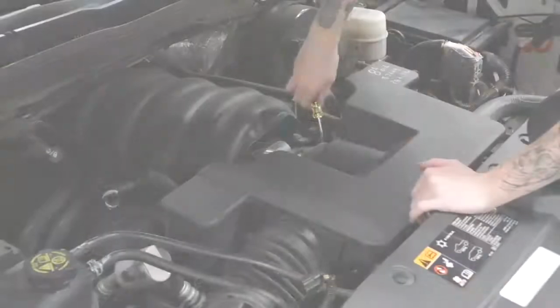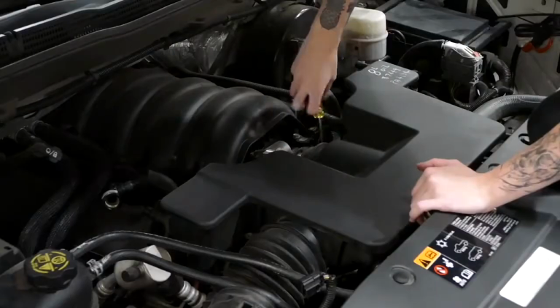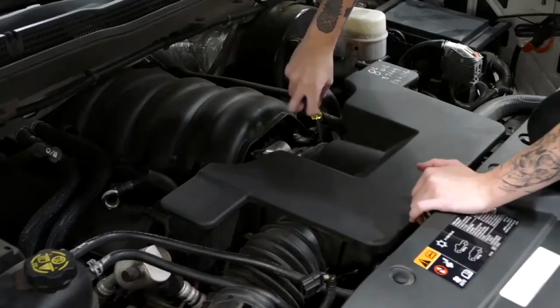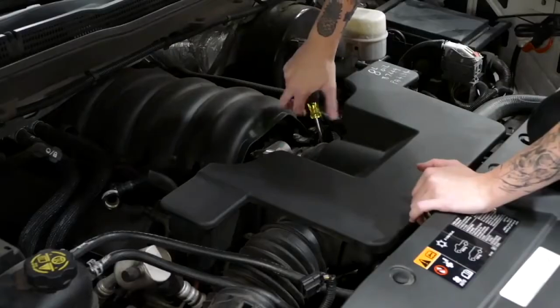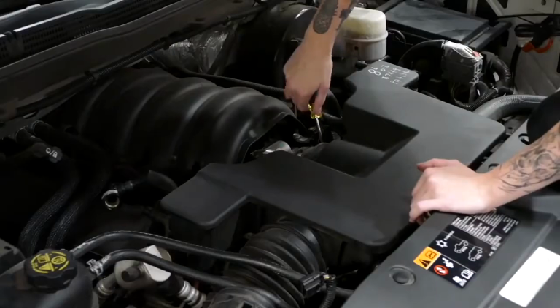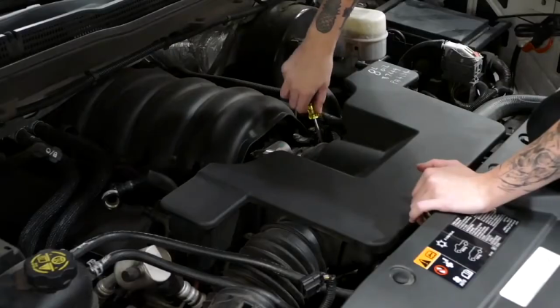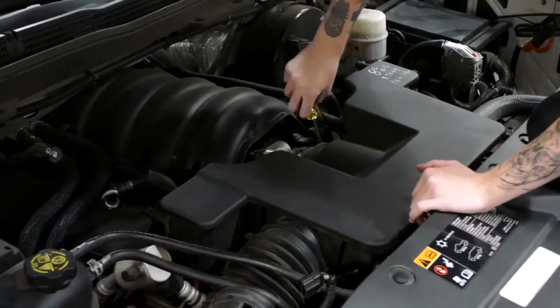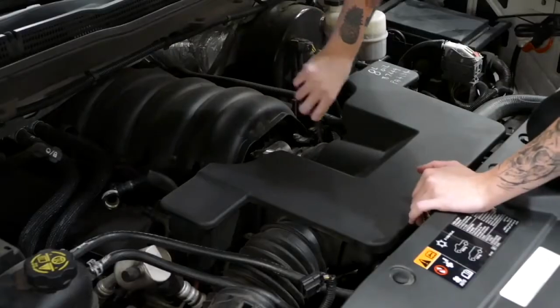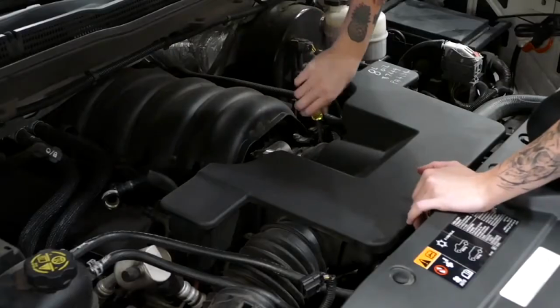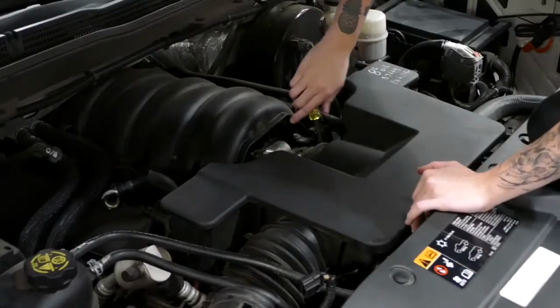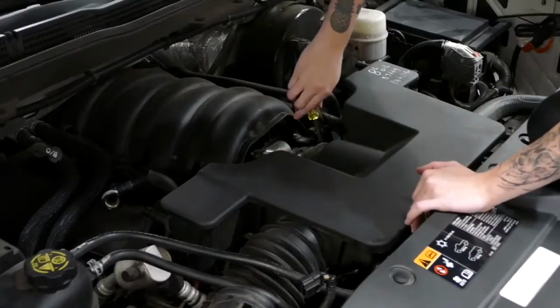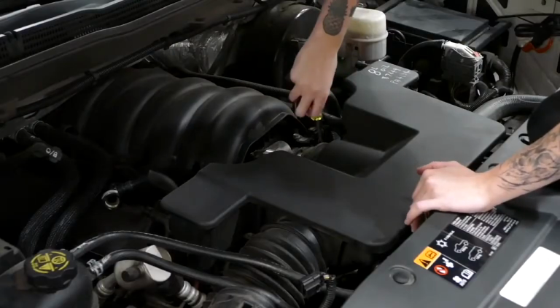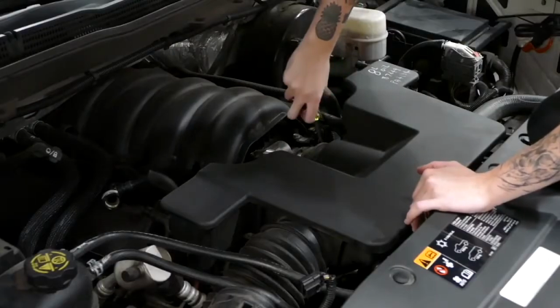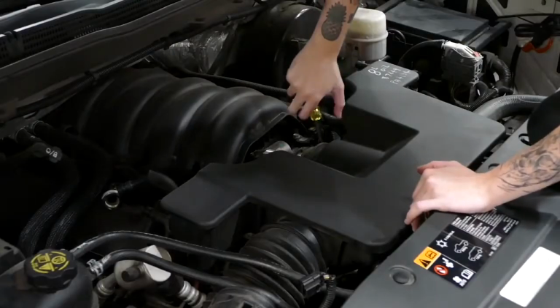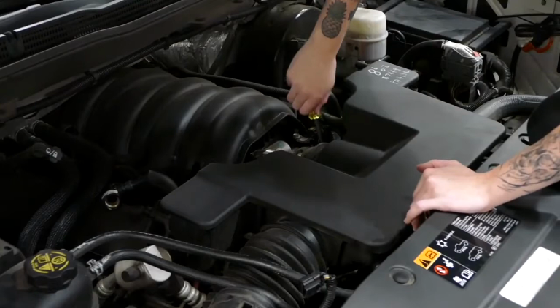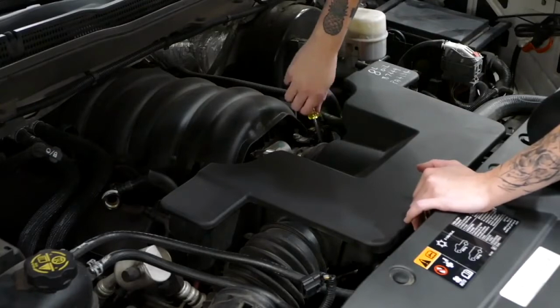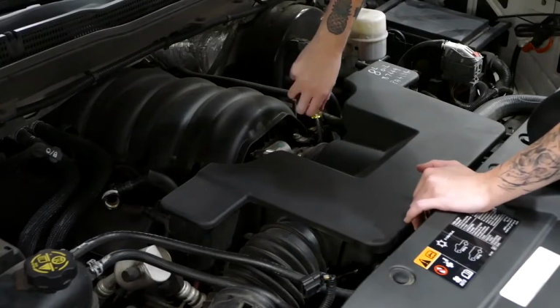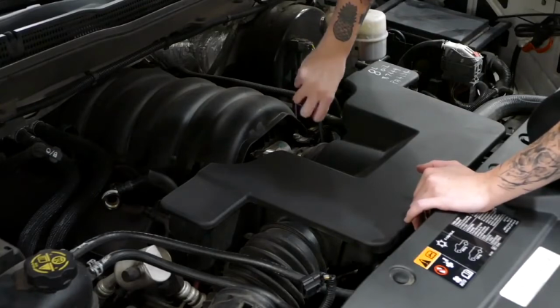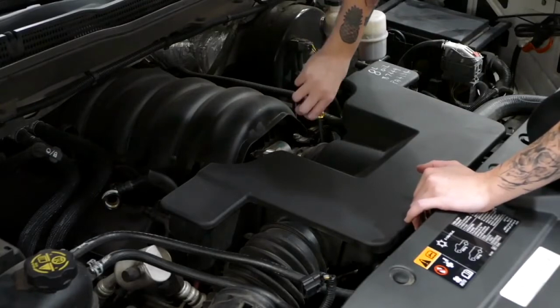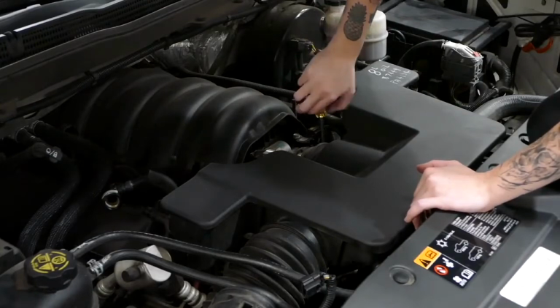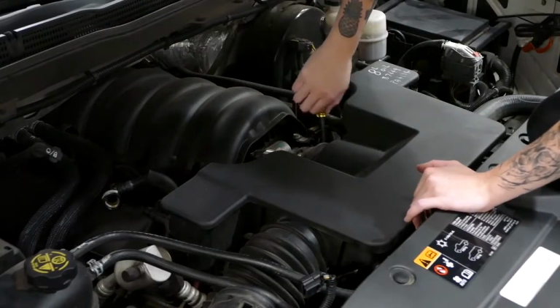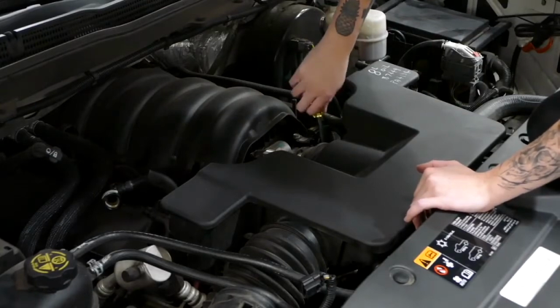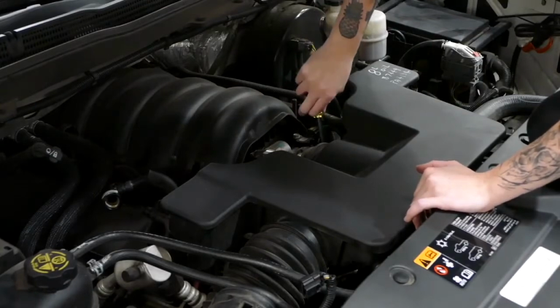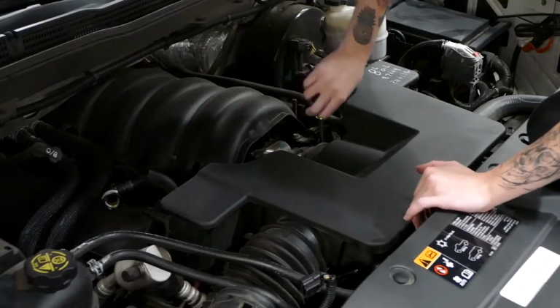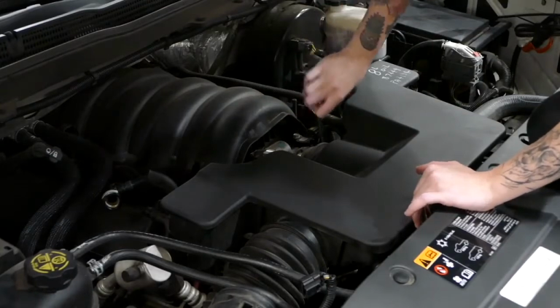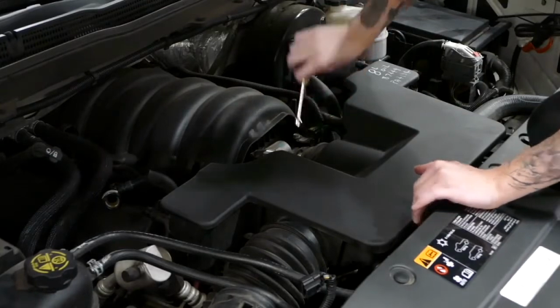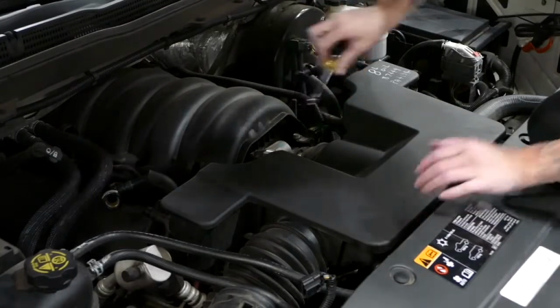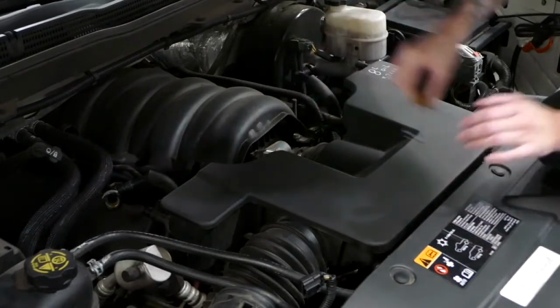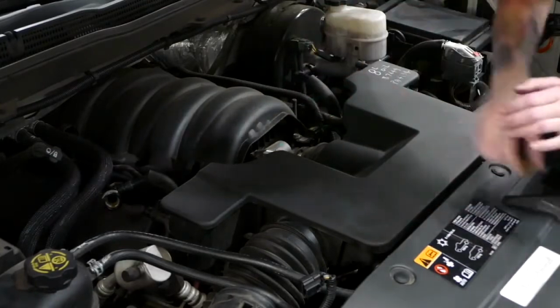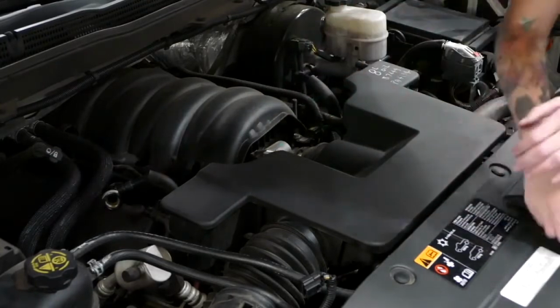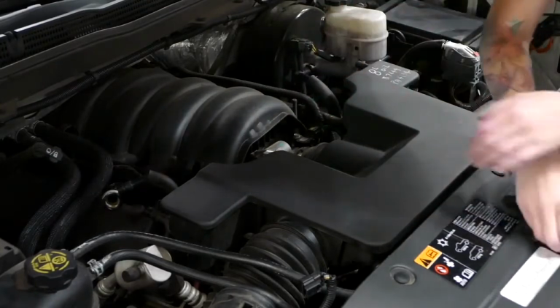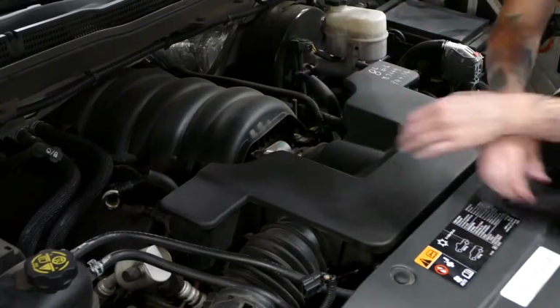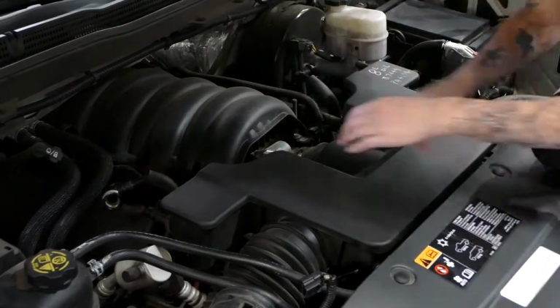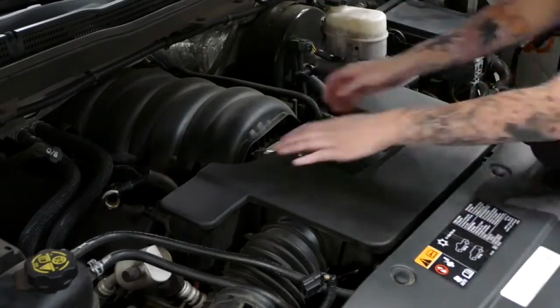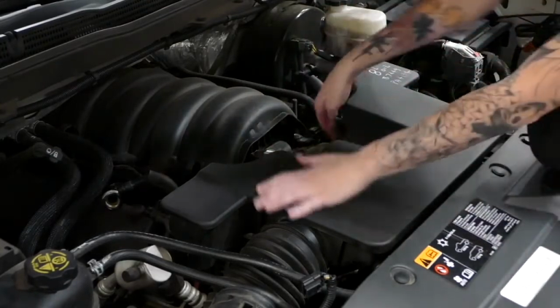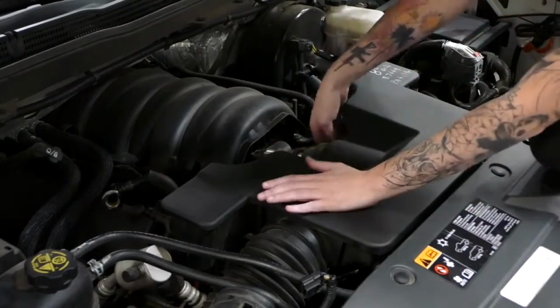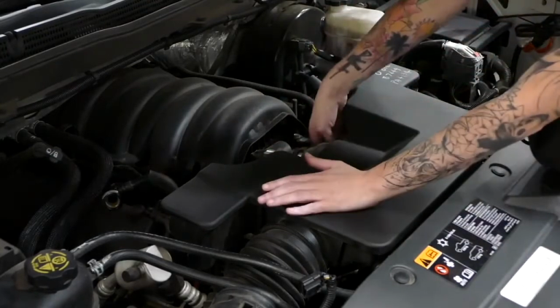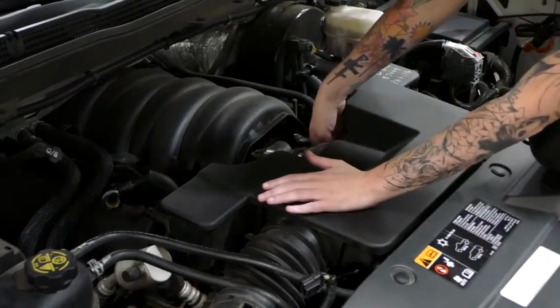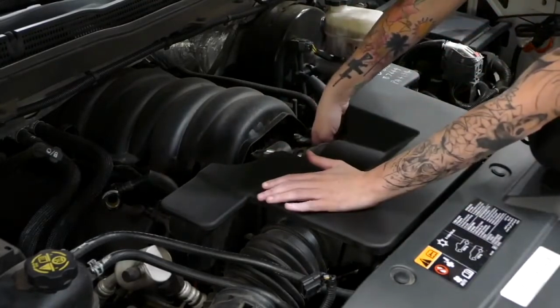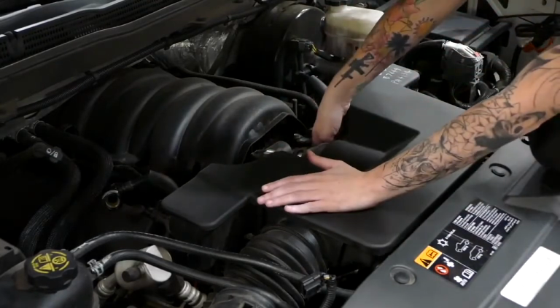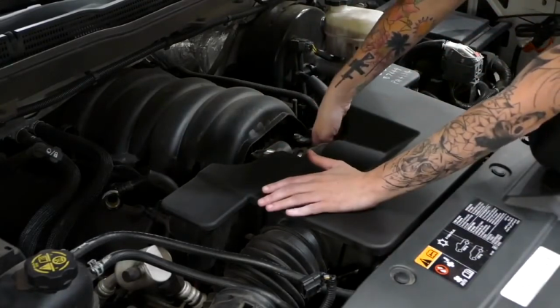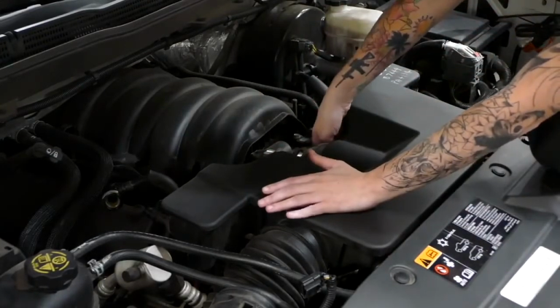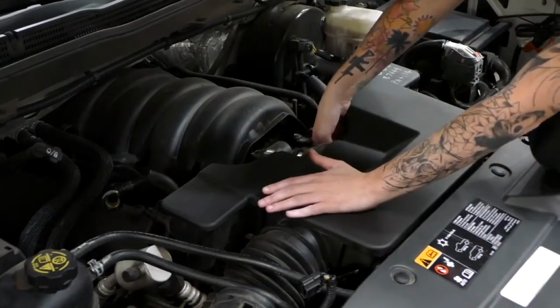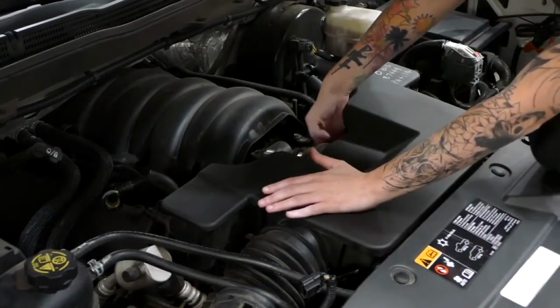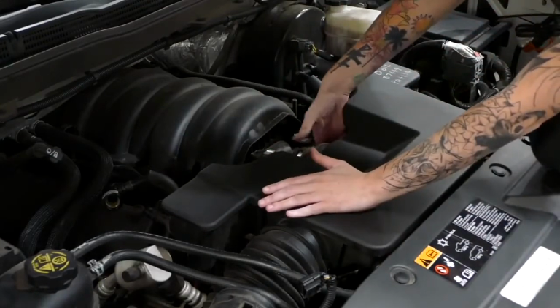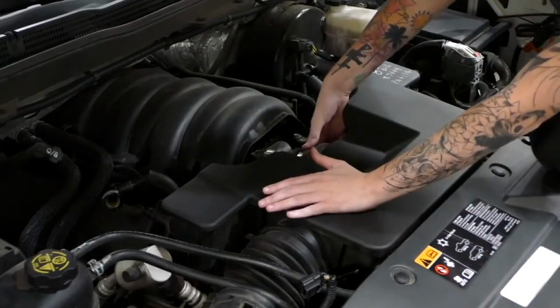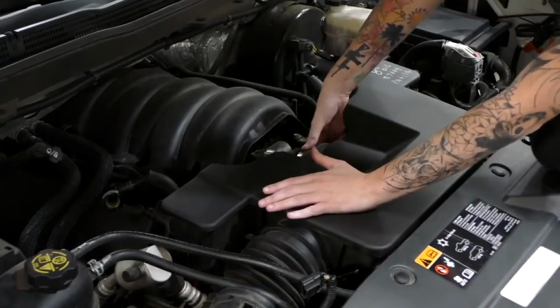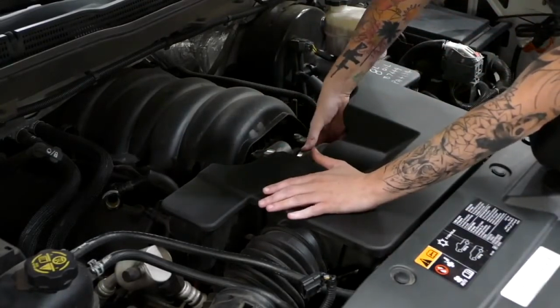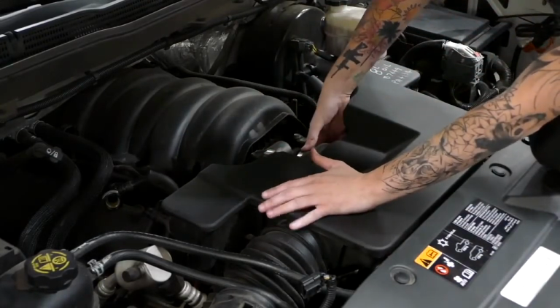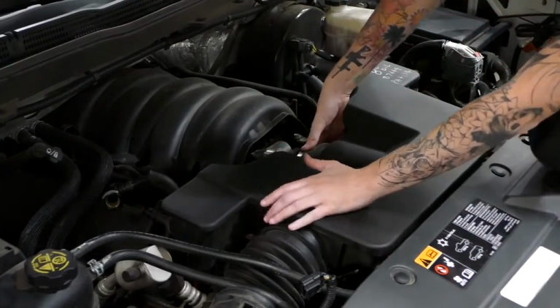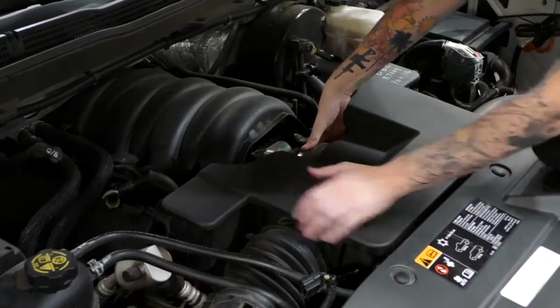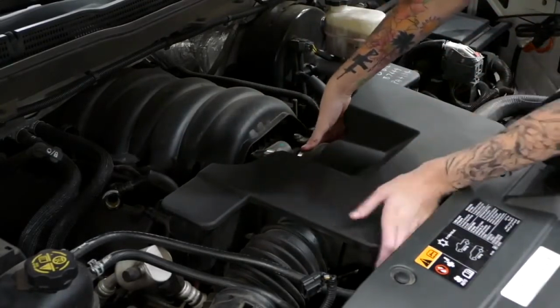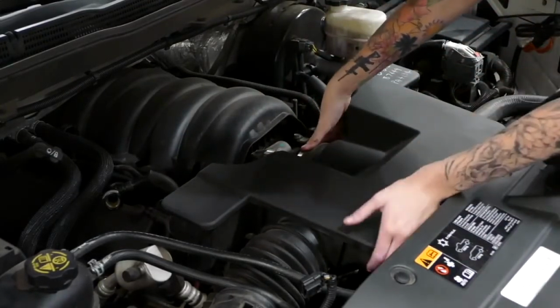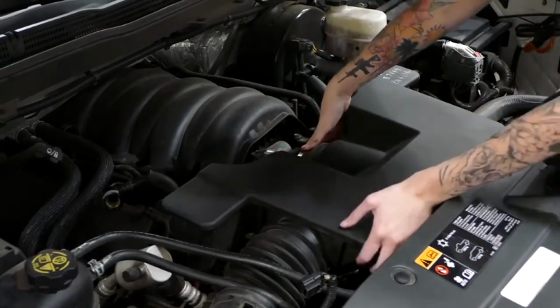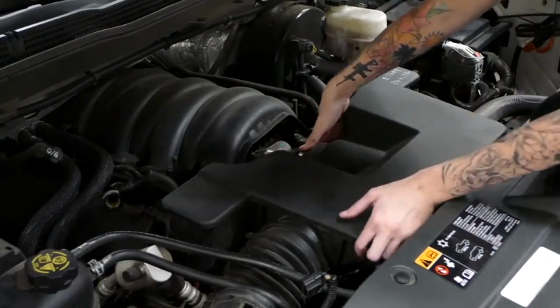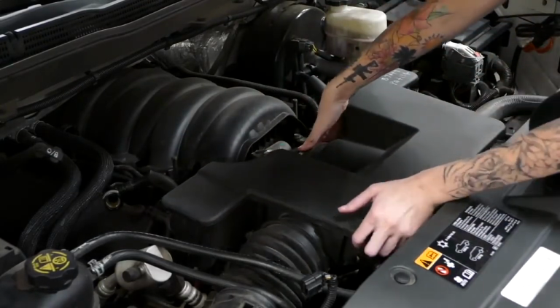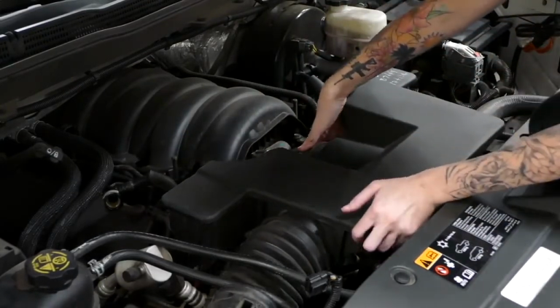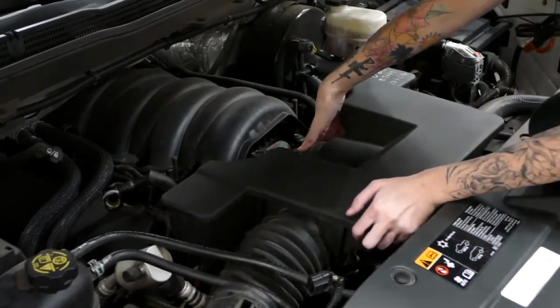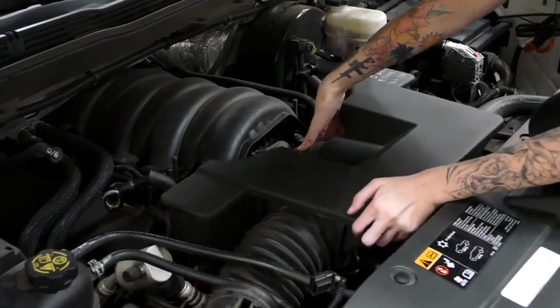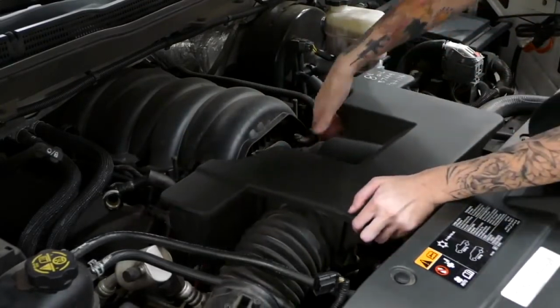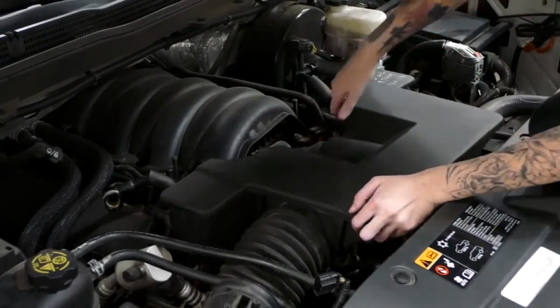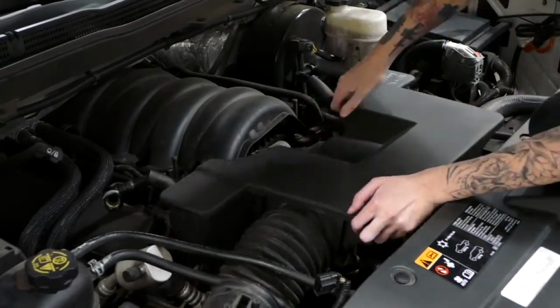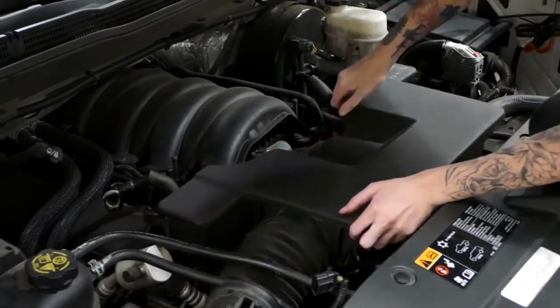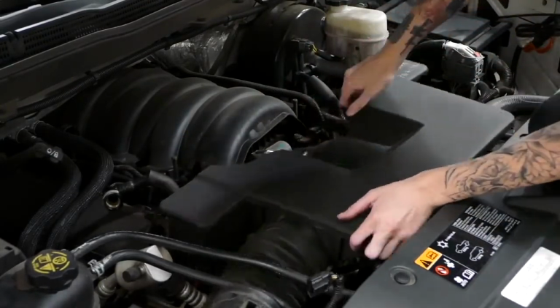Next, we're going to loosen the clamp on the throttle body. And once you do that, the whole resonator box should just lift up.